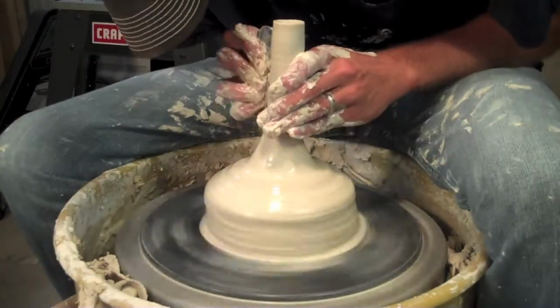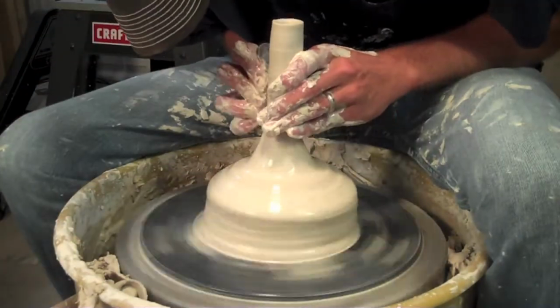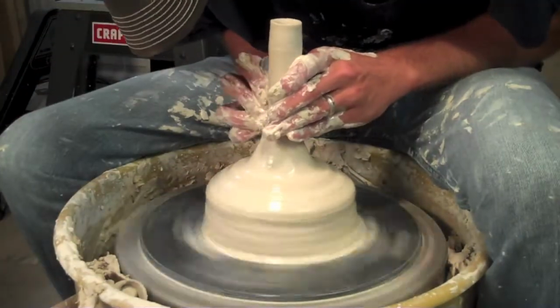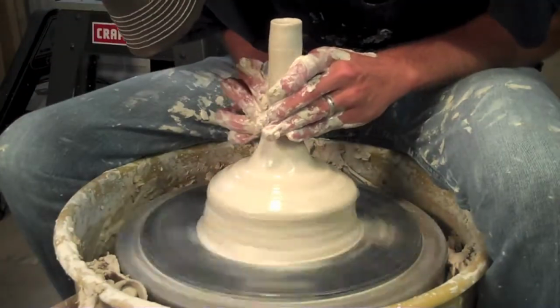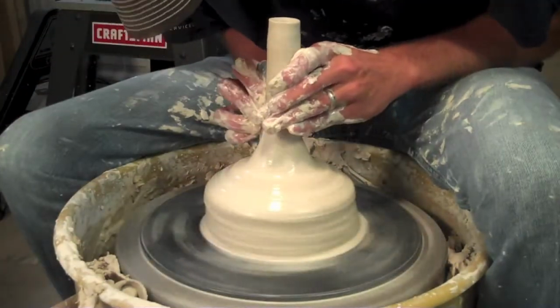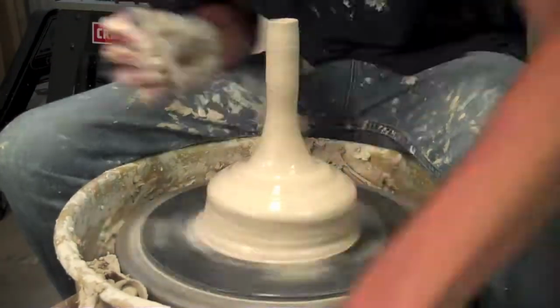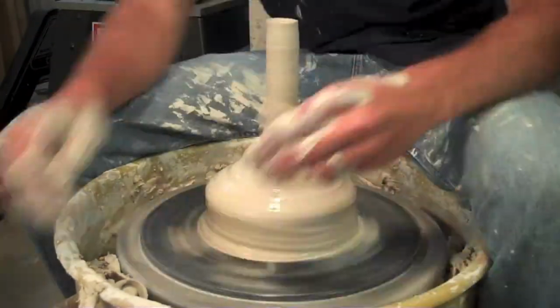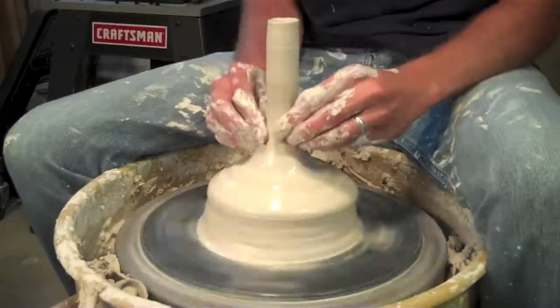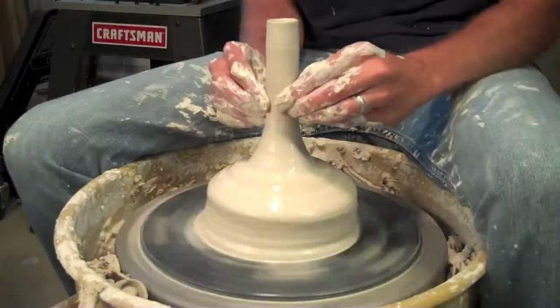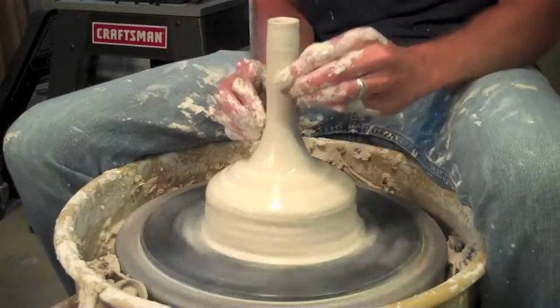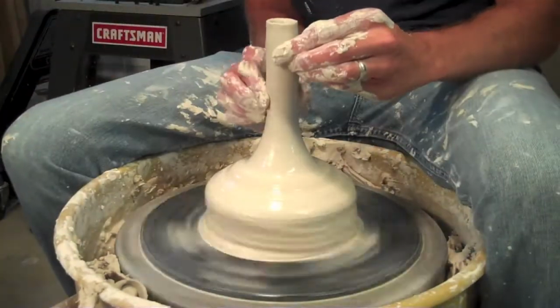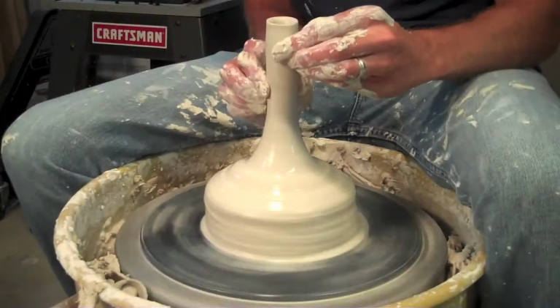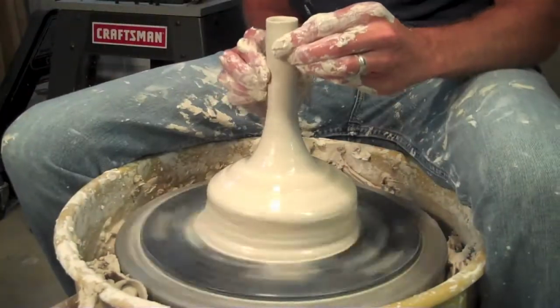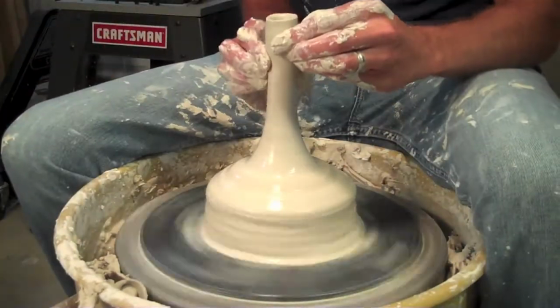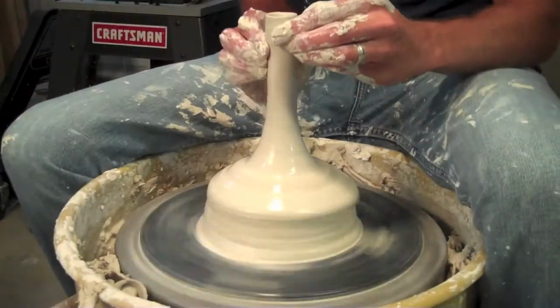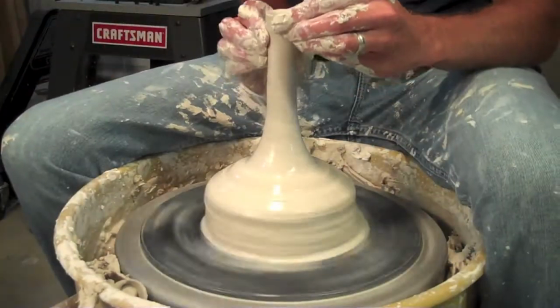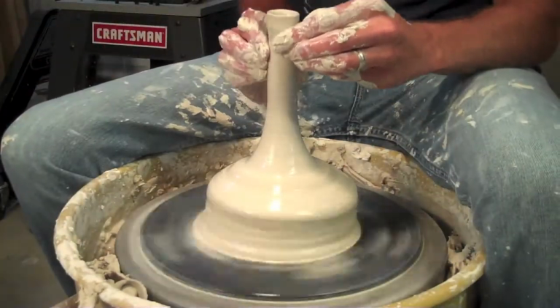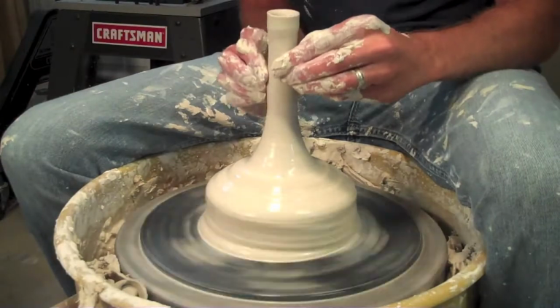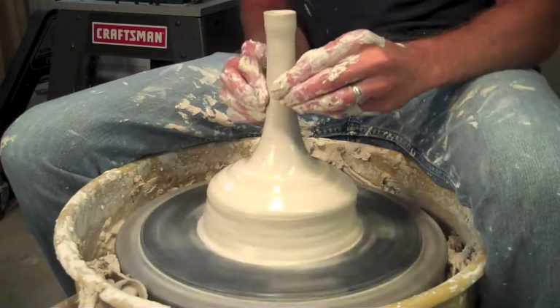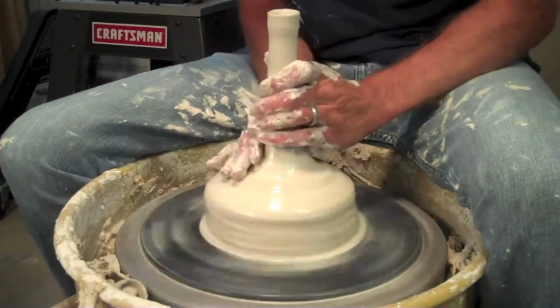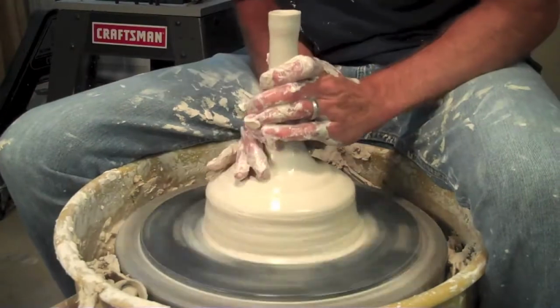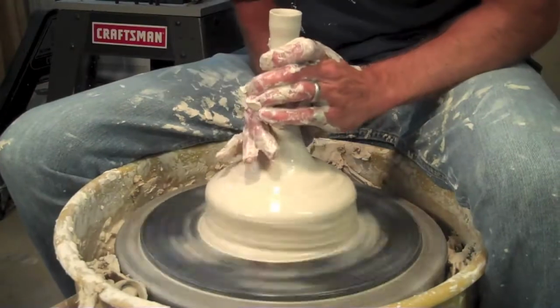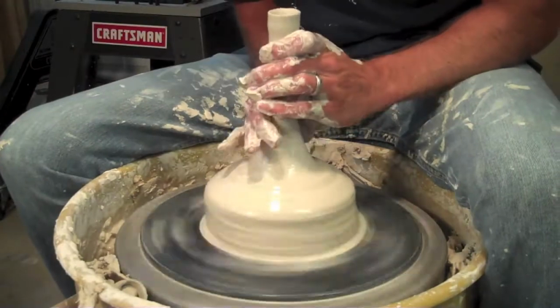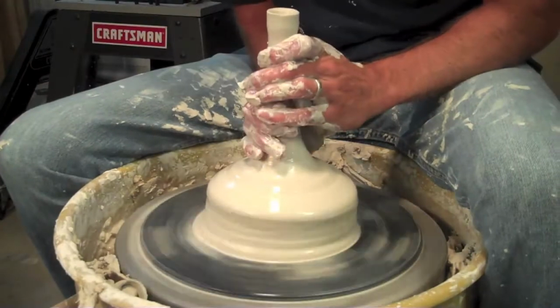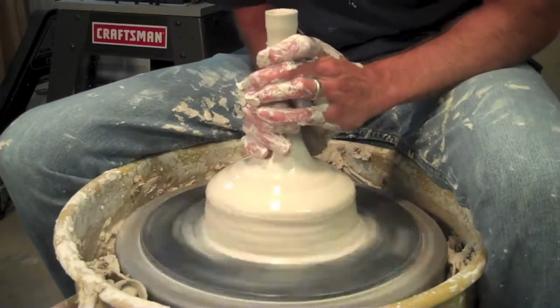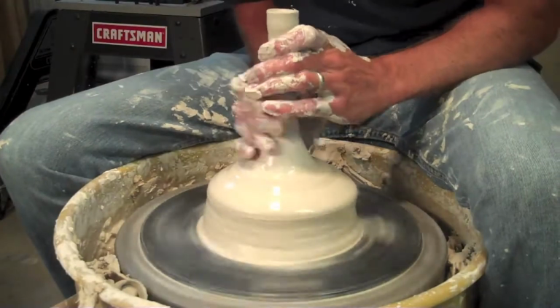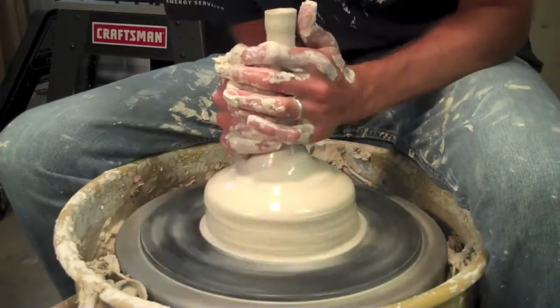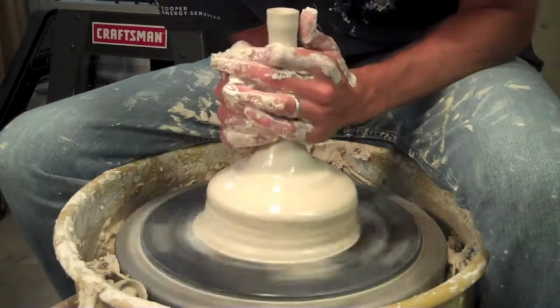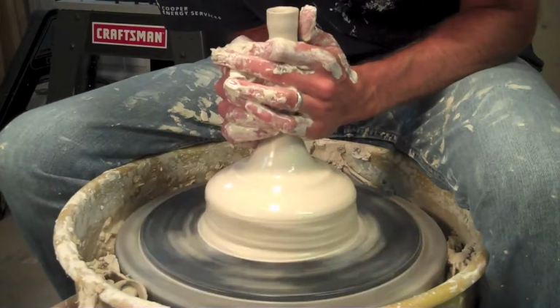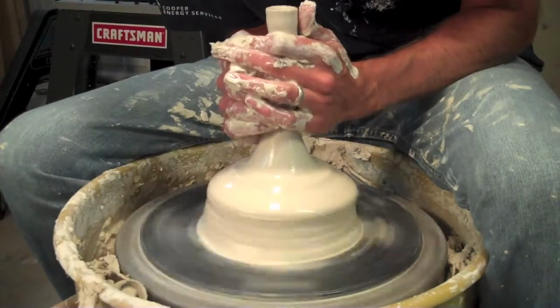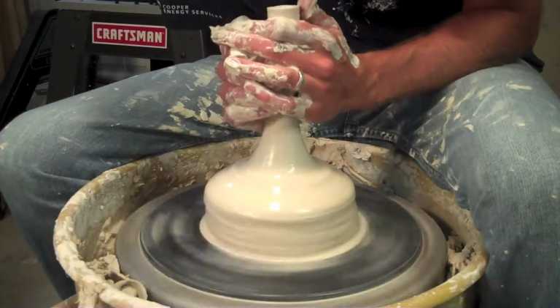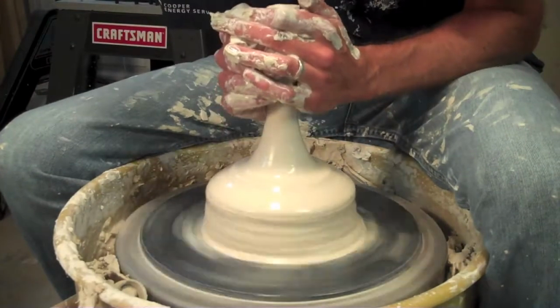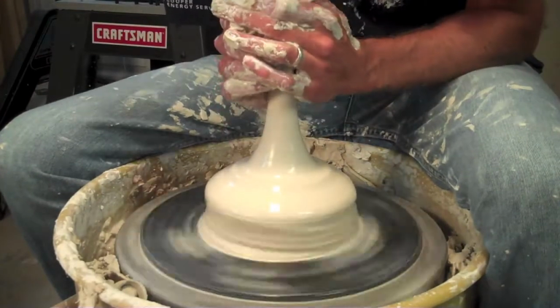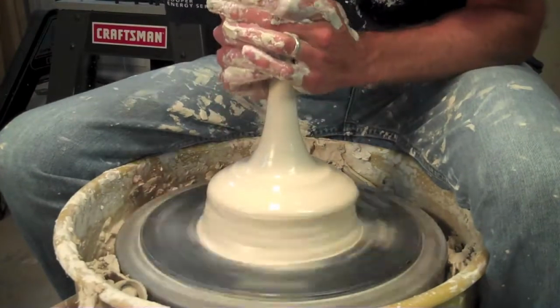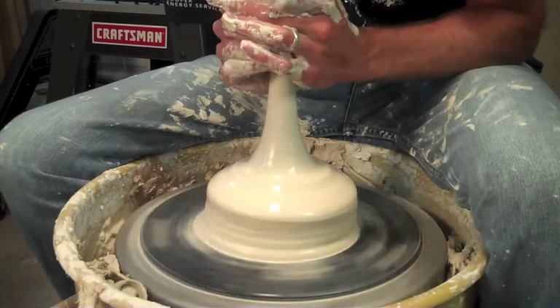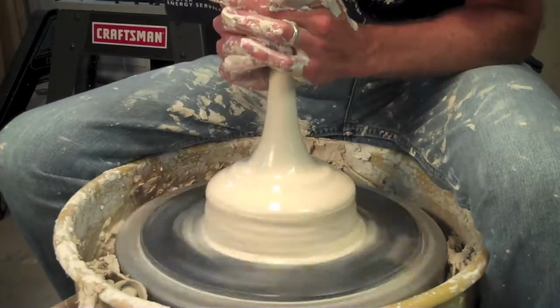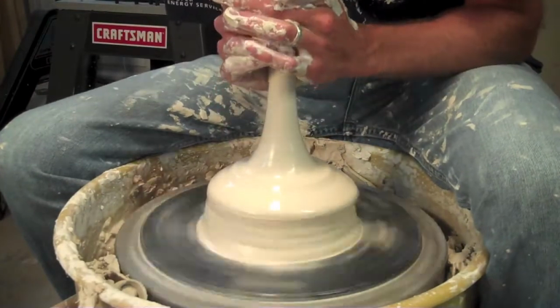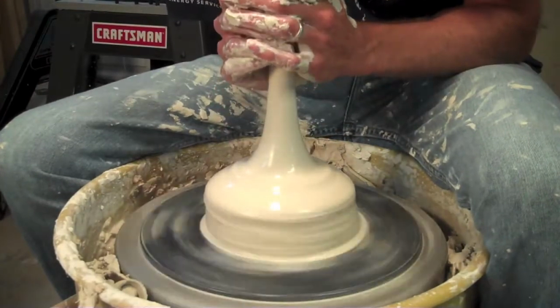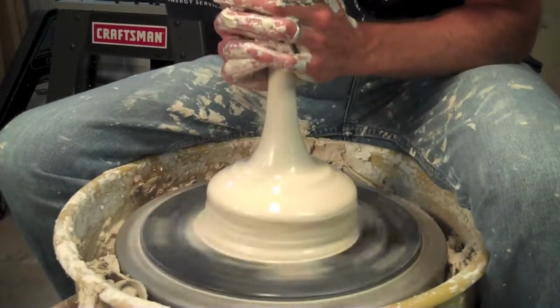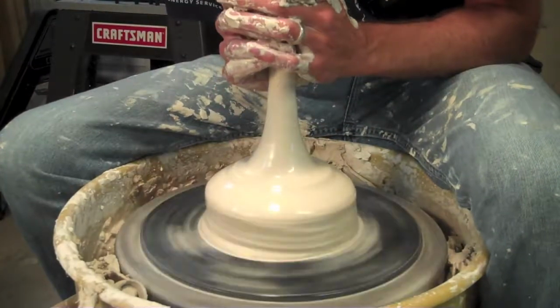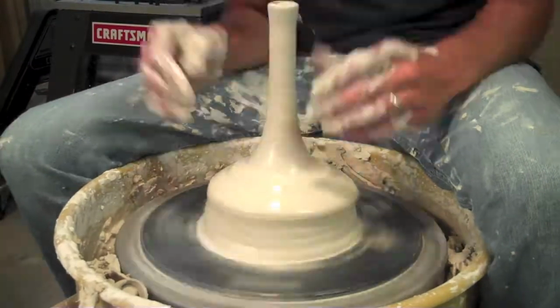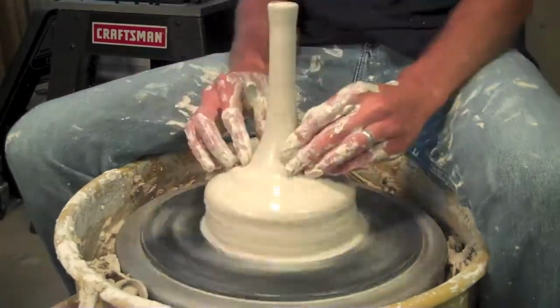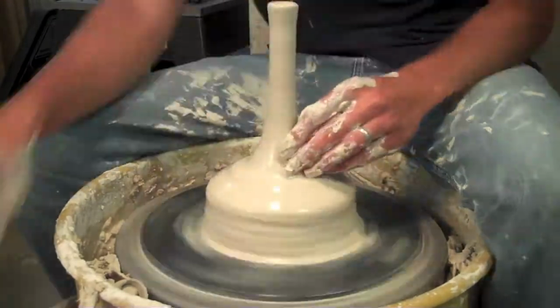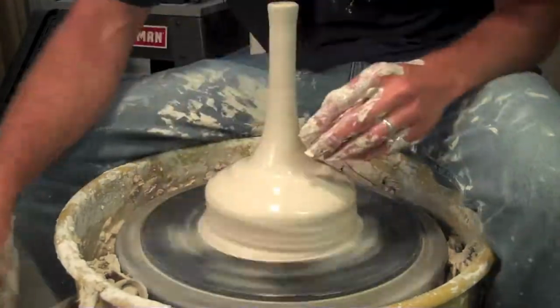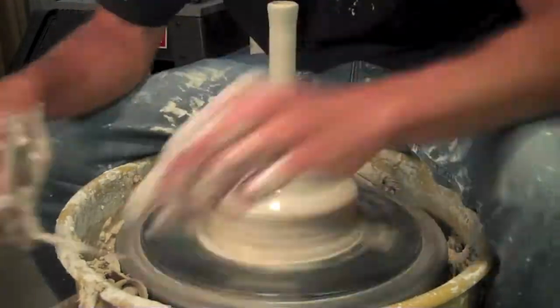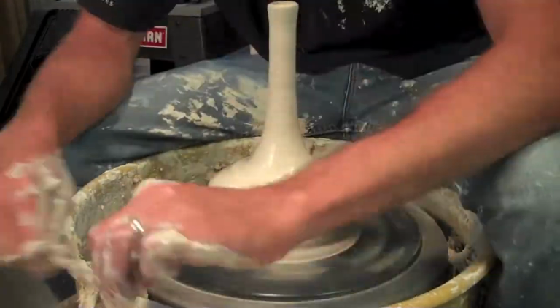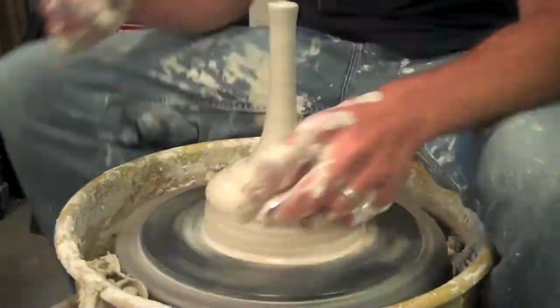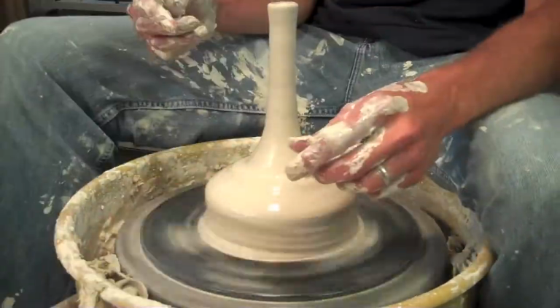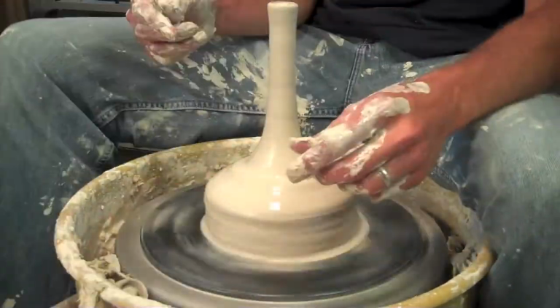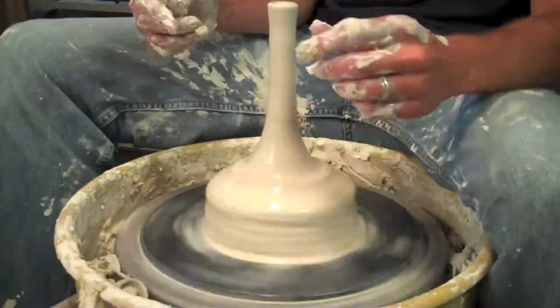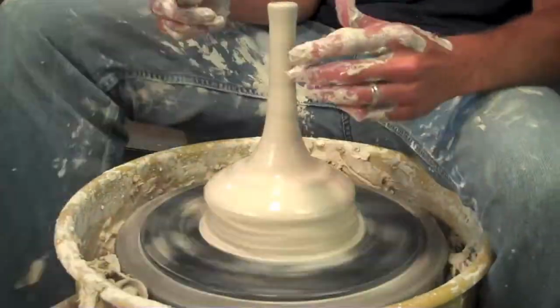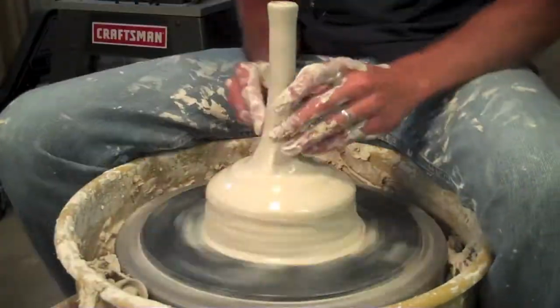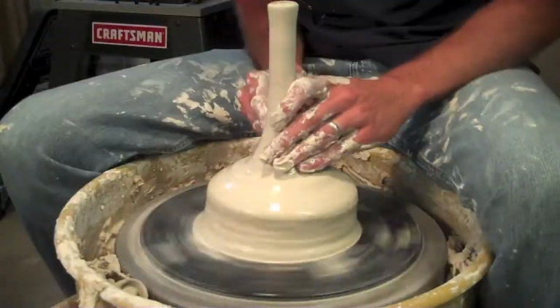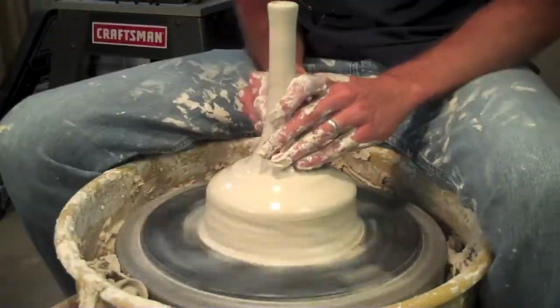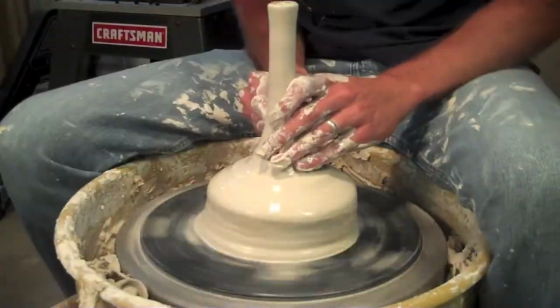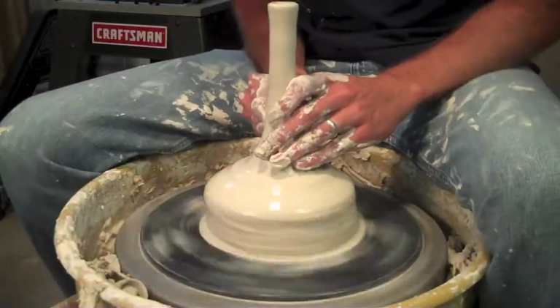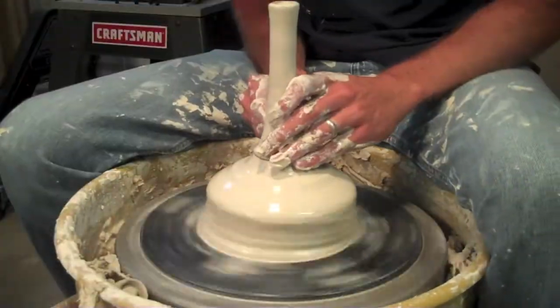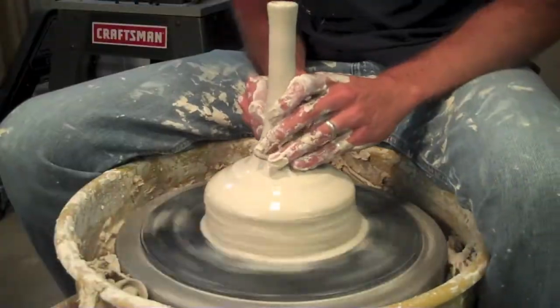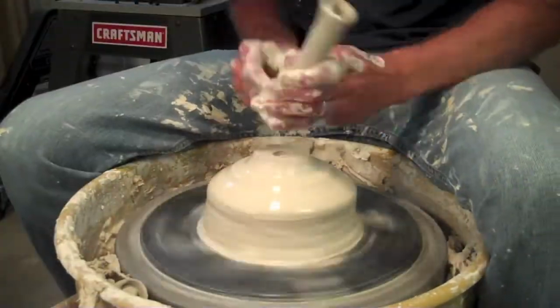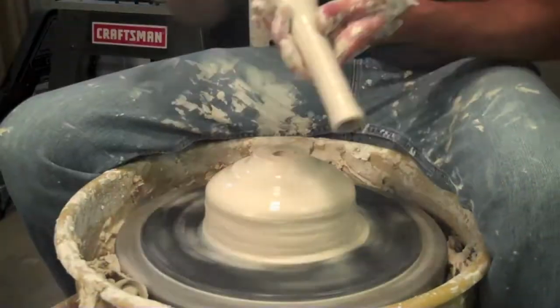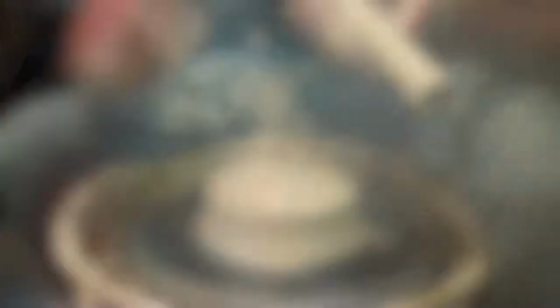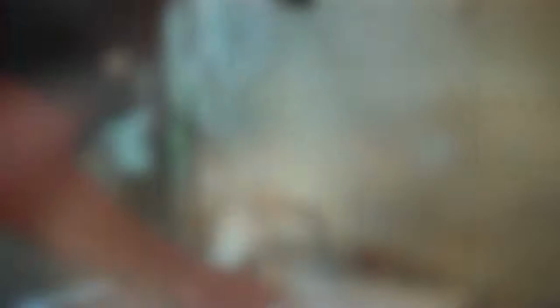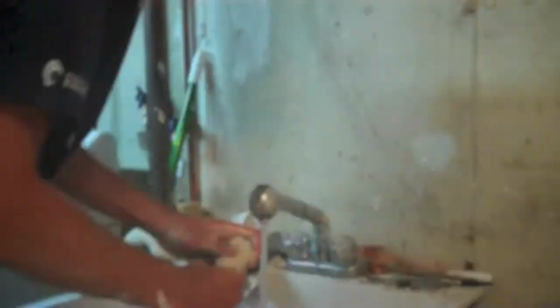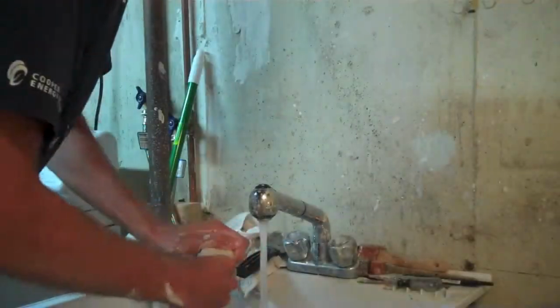Using the rib tool will kind of help compress that clay back in a little bit. But it's really tough to get clay this tall - it's about this long. But I need to get one out.